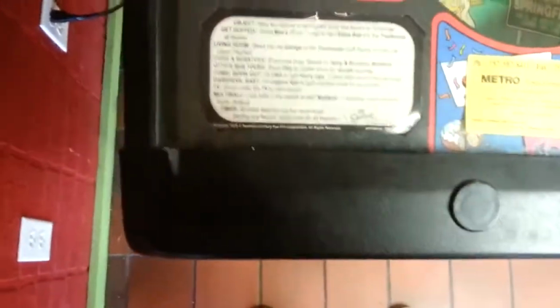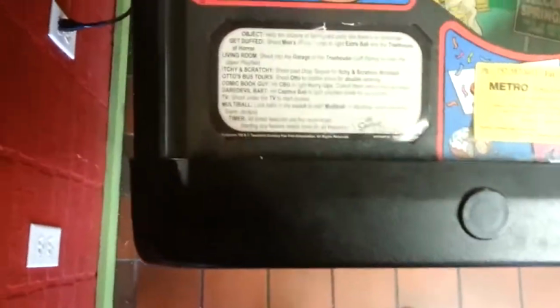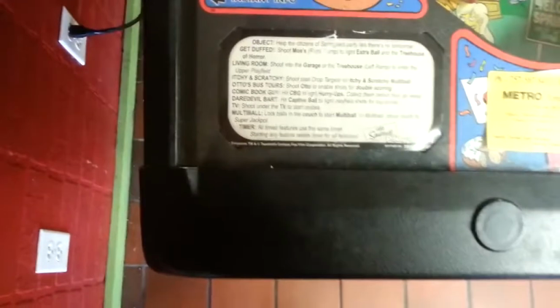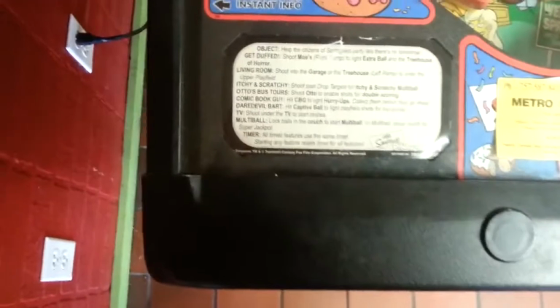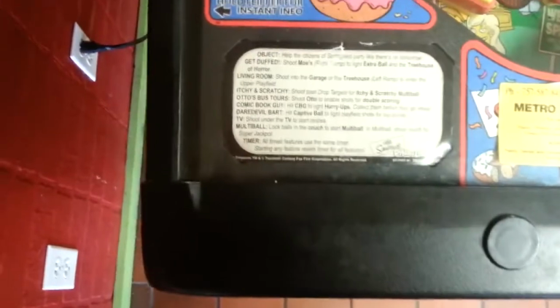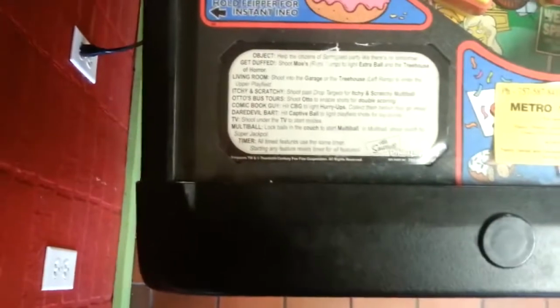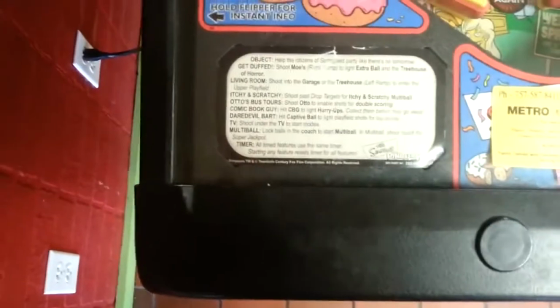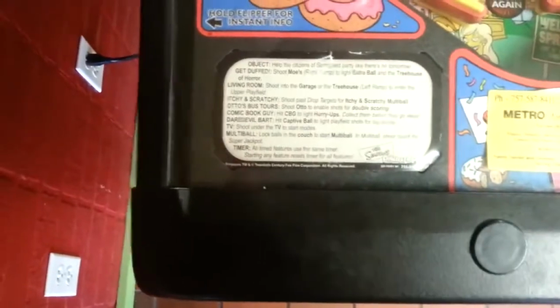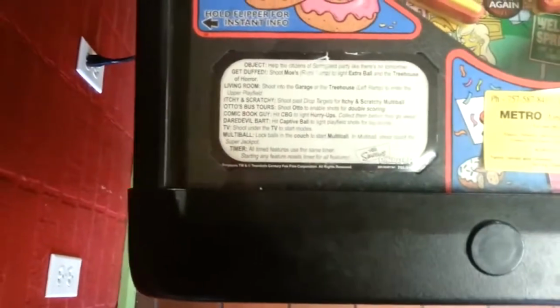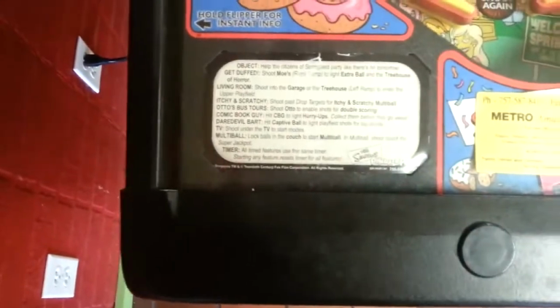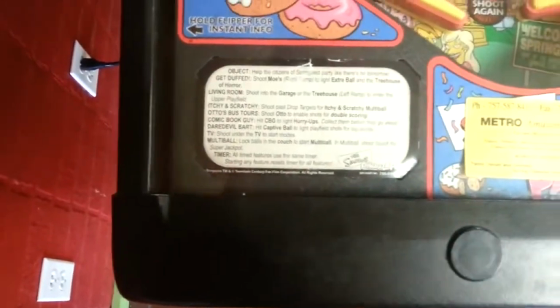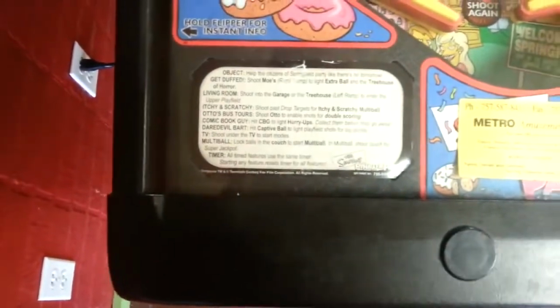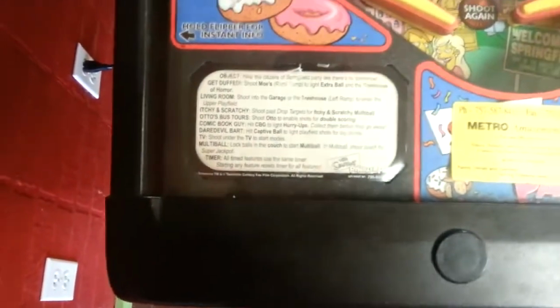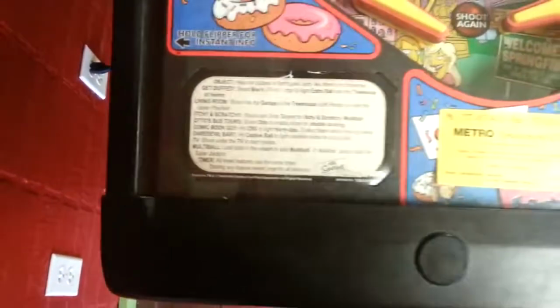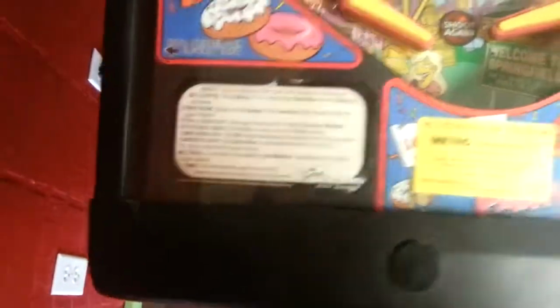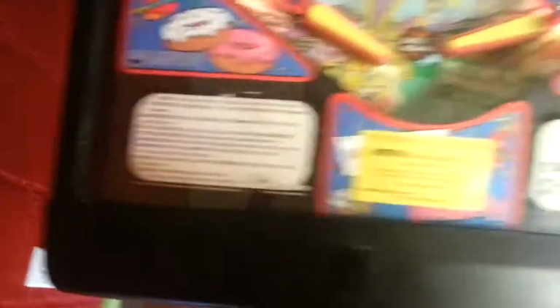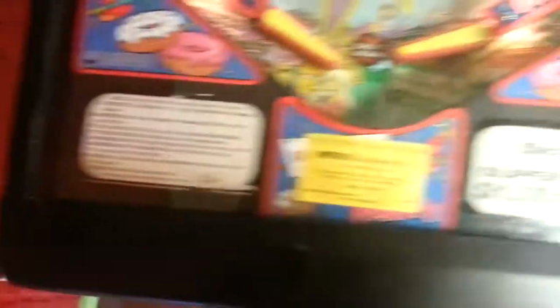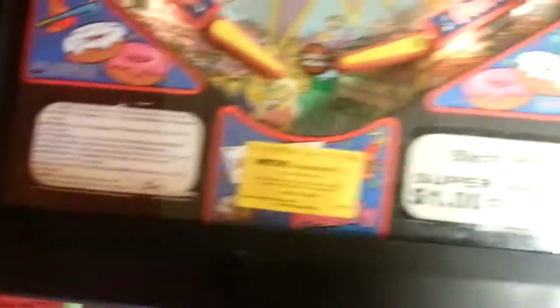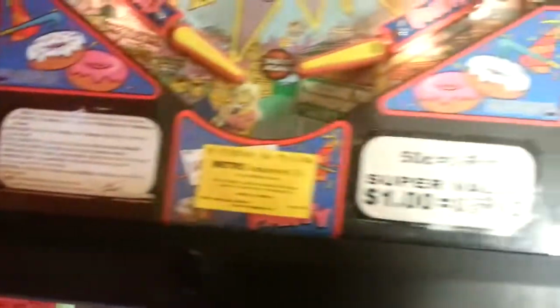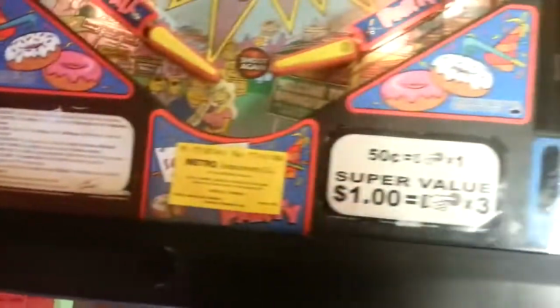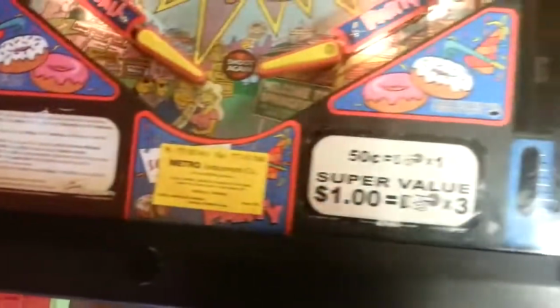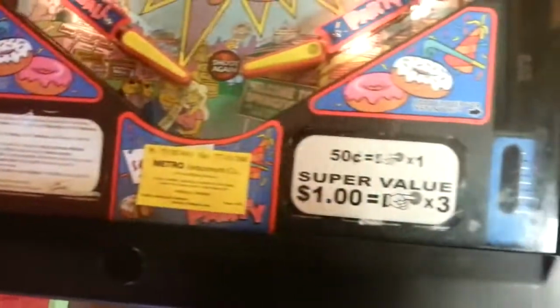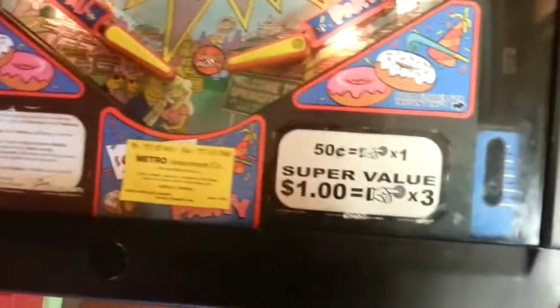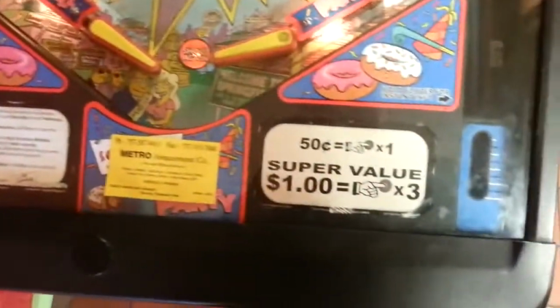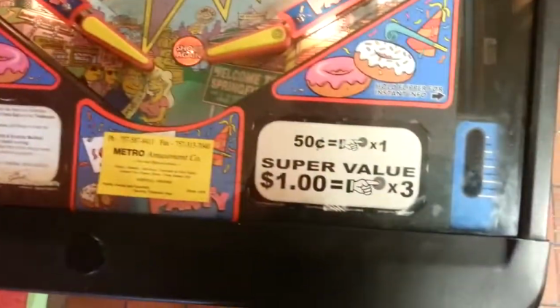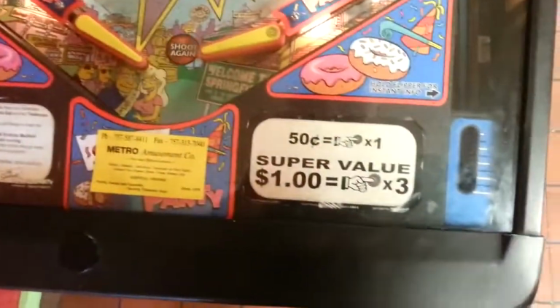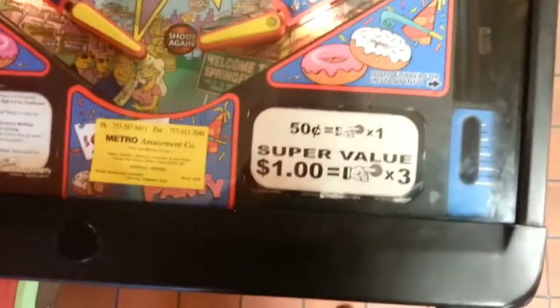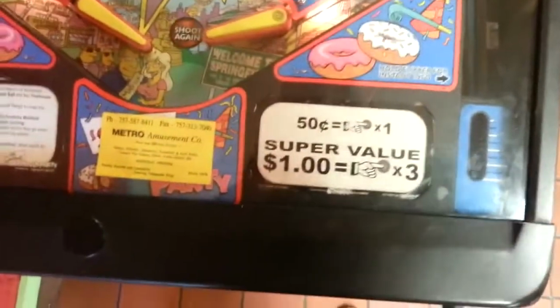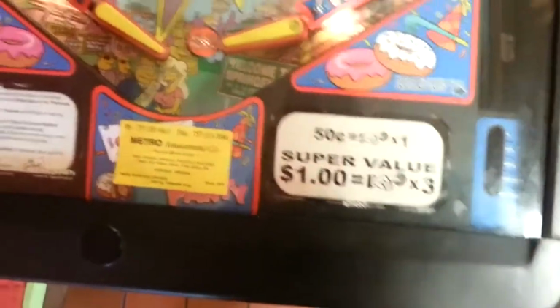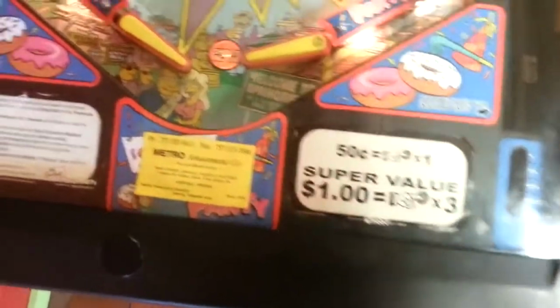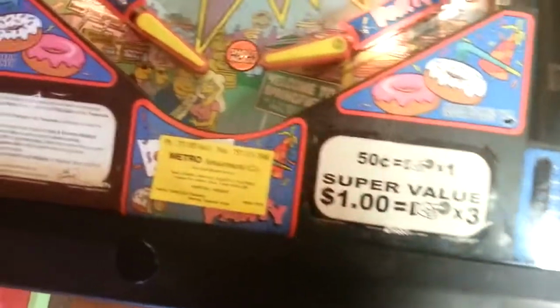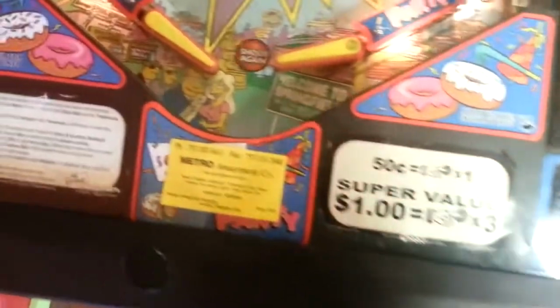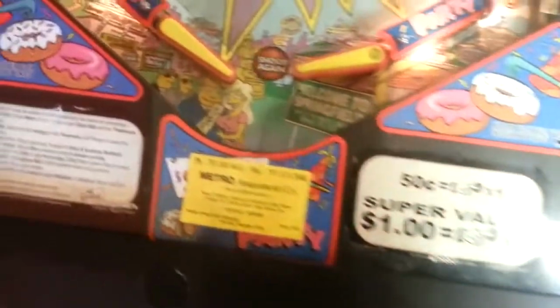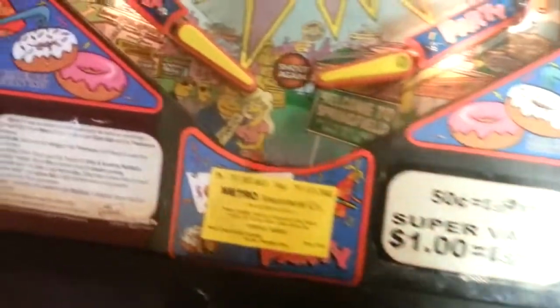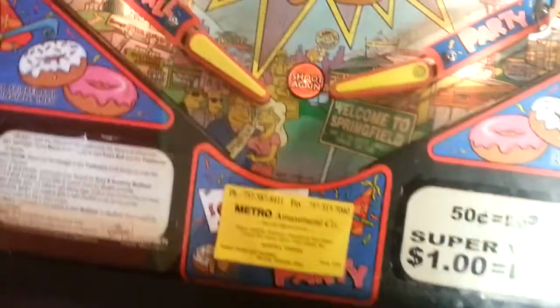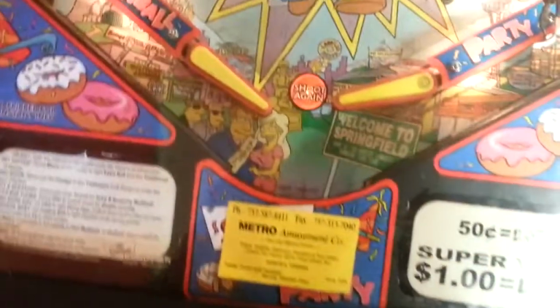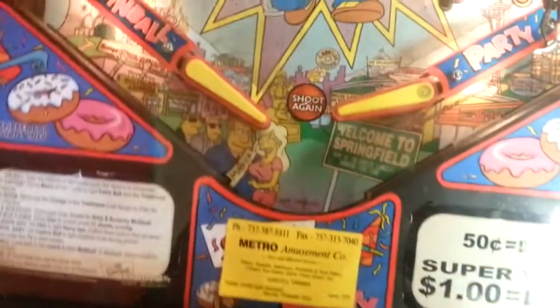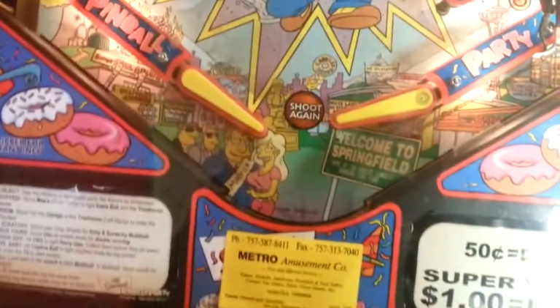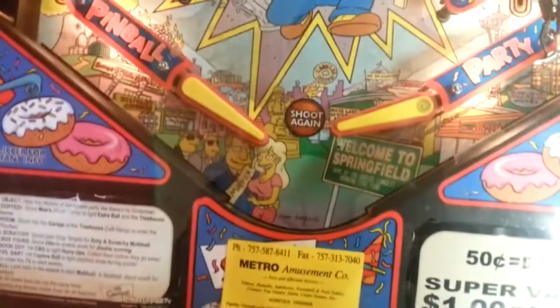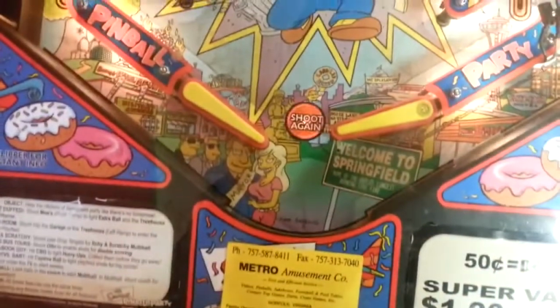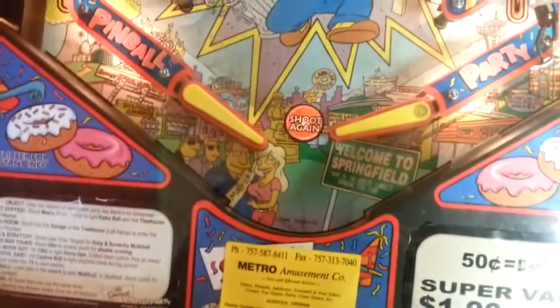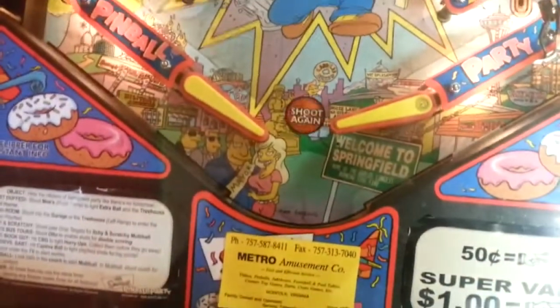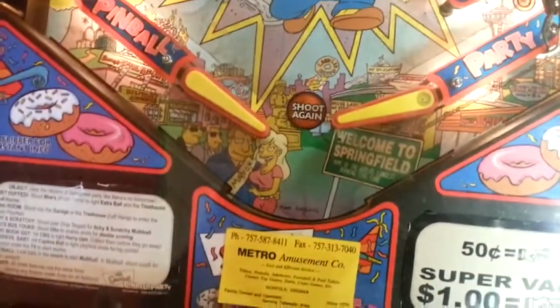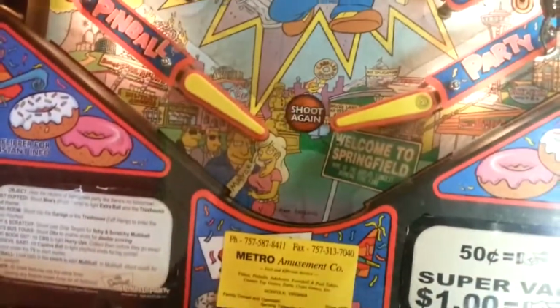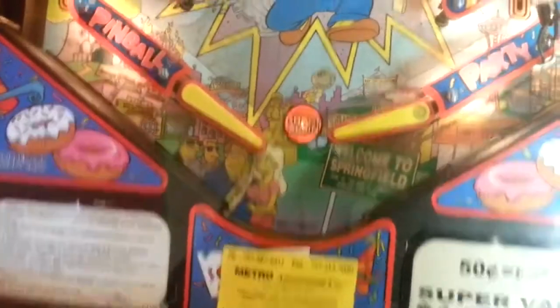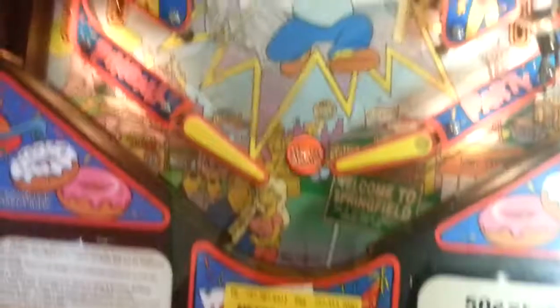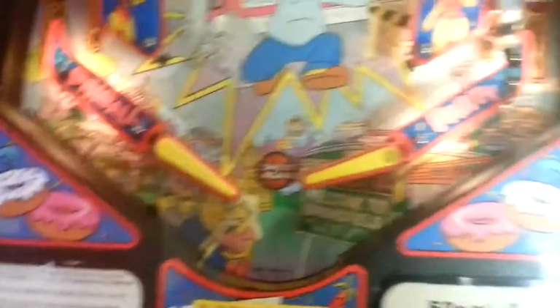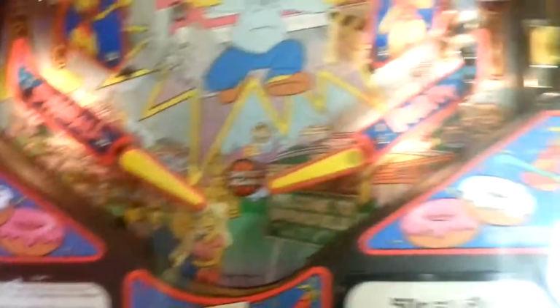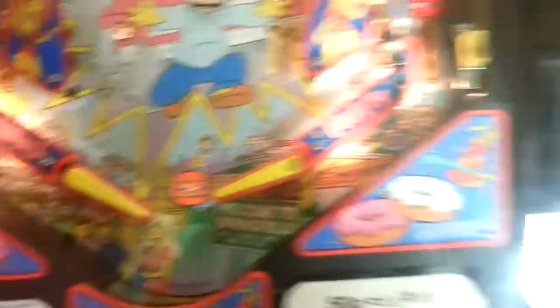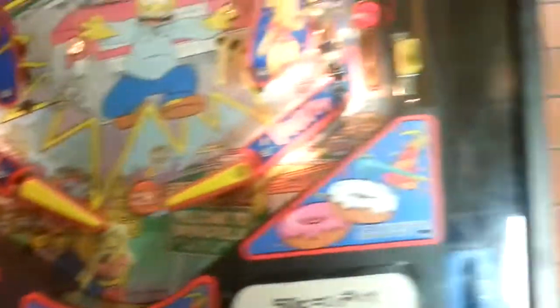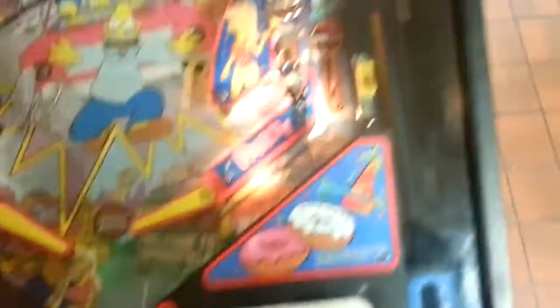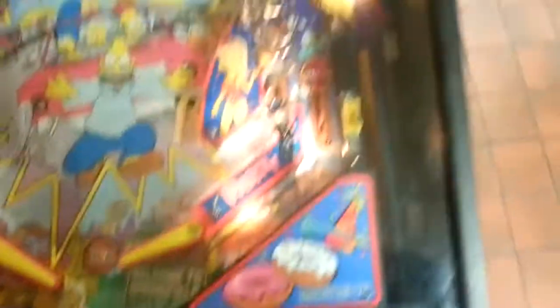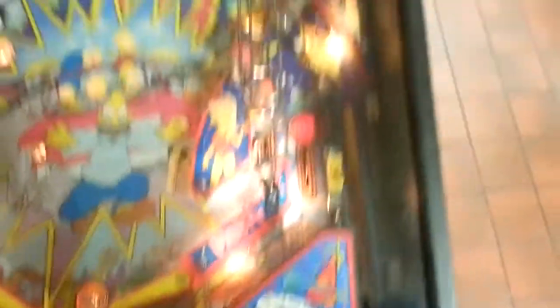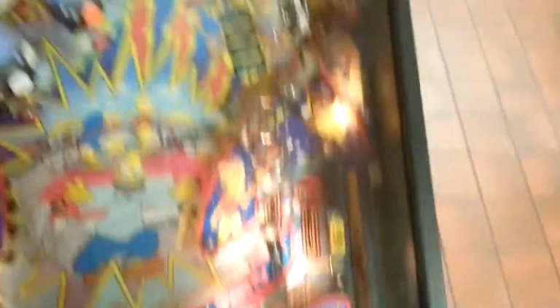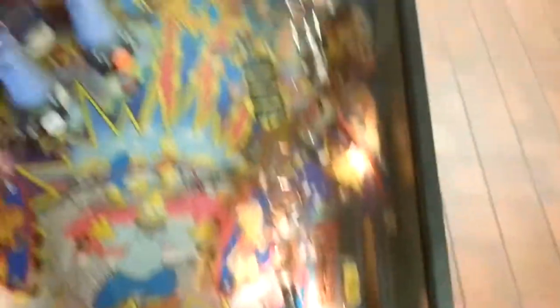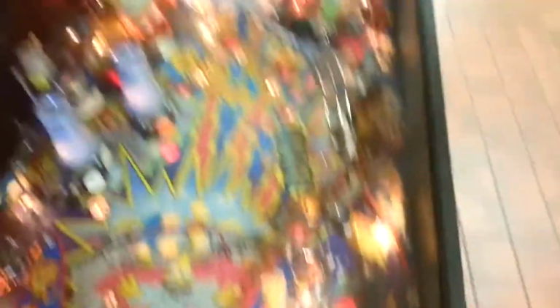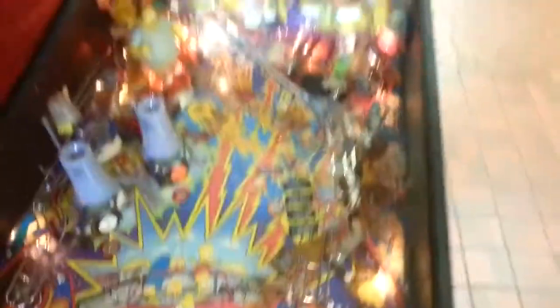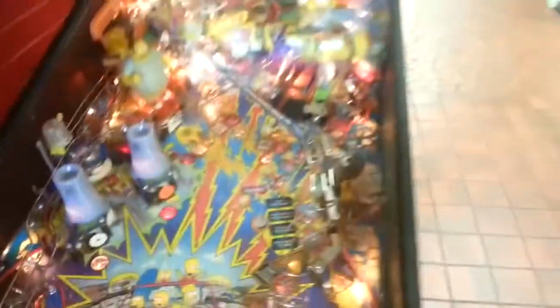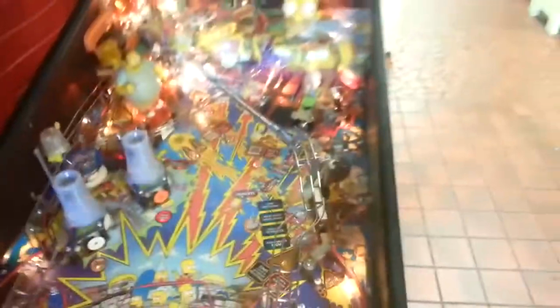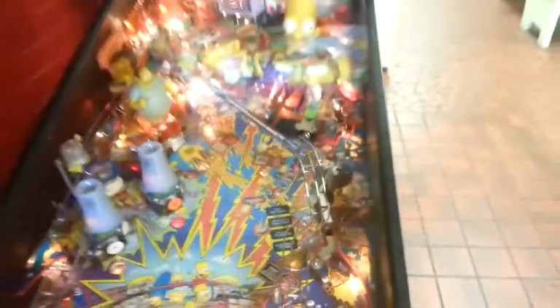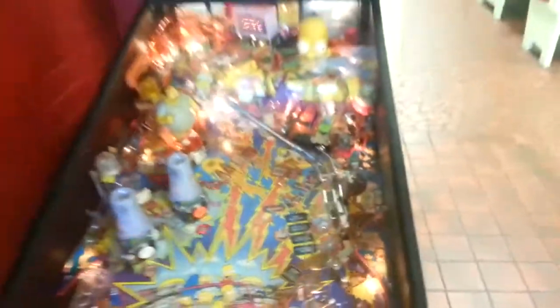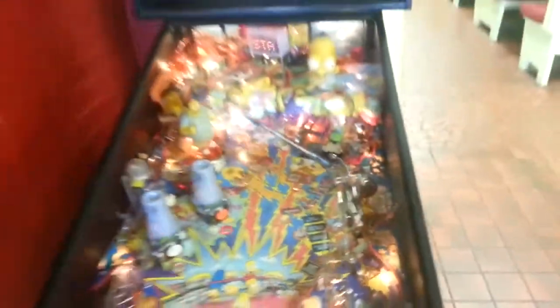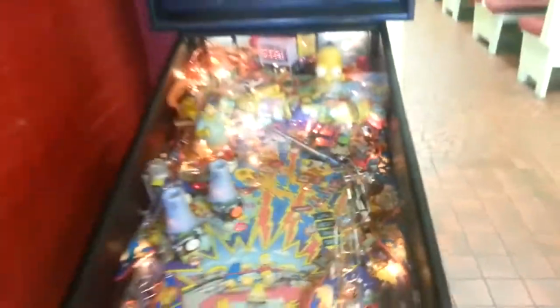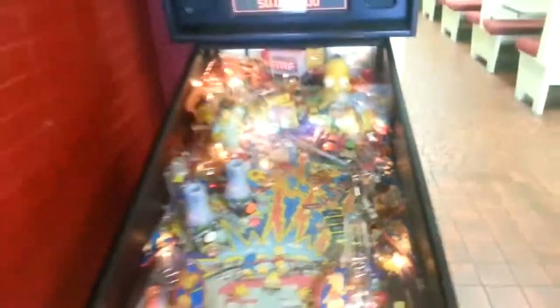20th Century Fox Simpsons Pinball Party. I don't know what year or anything like that.